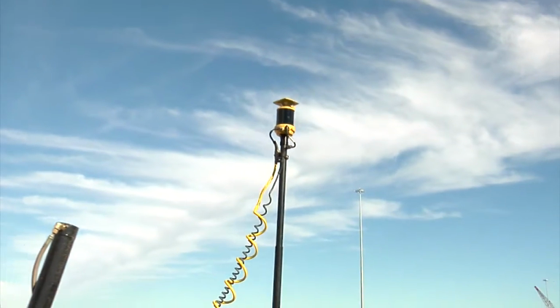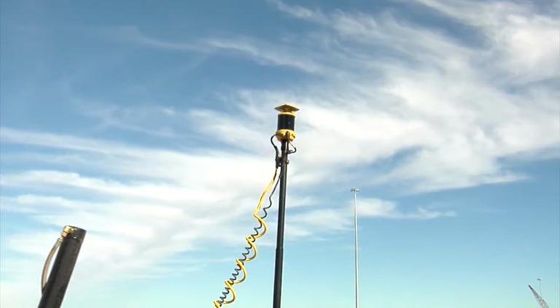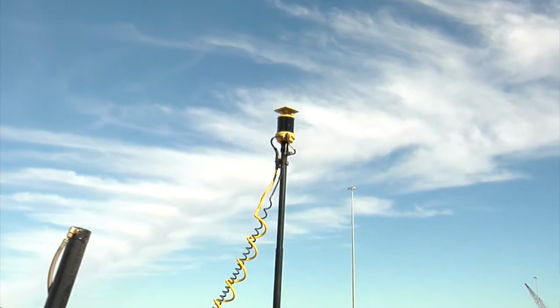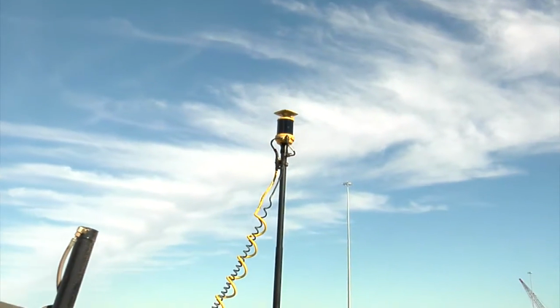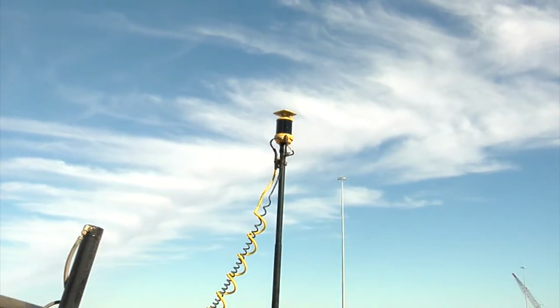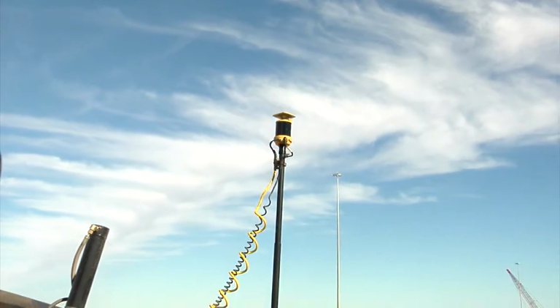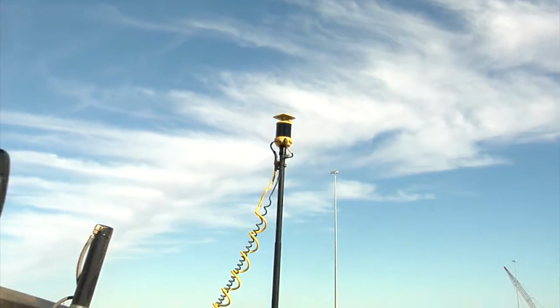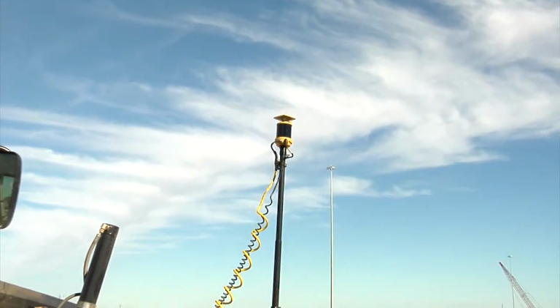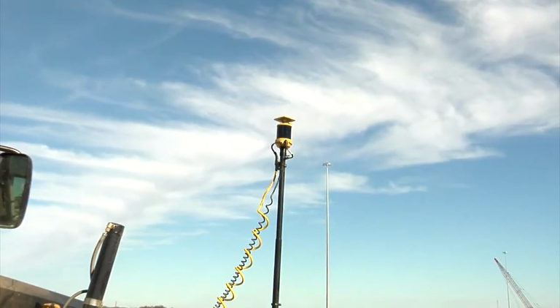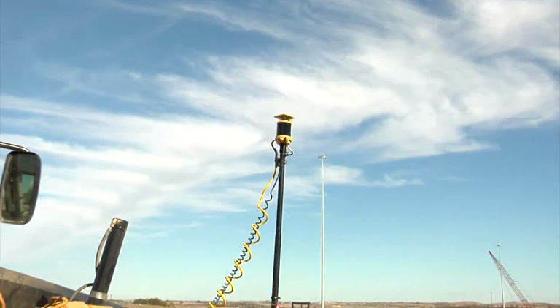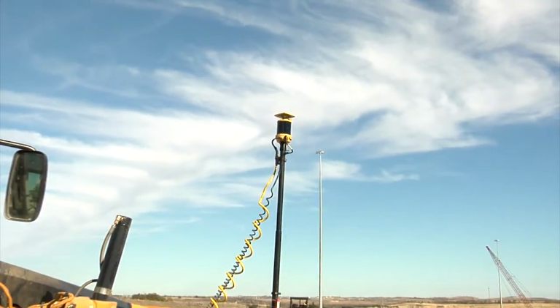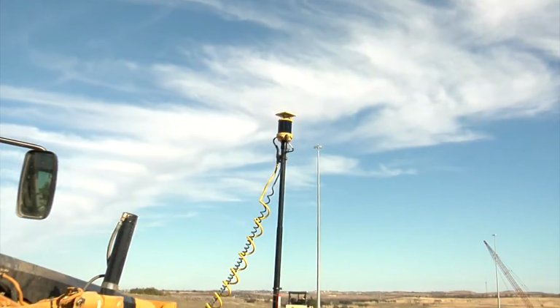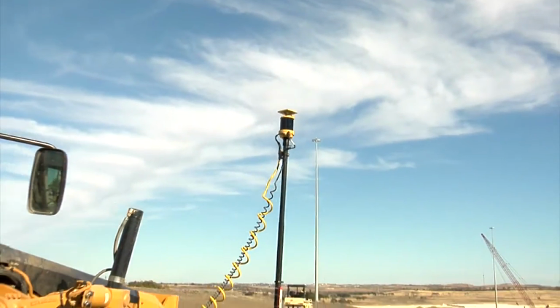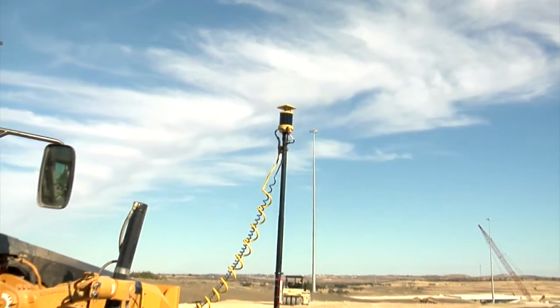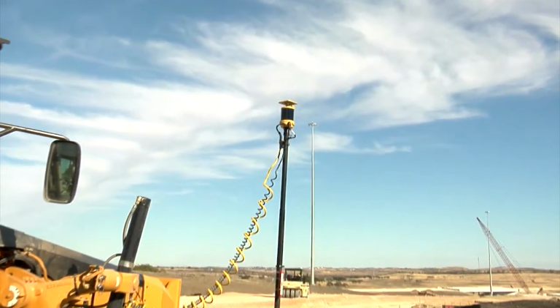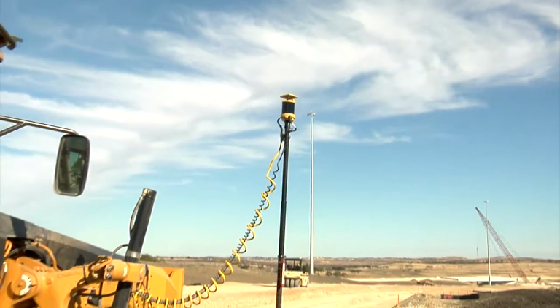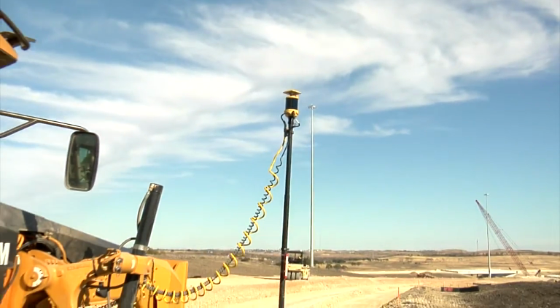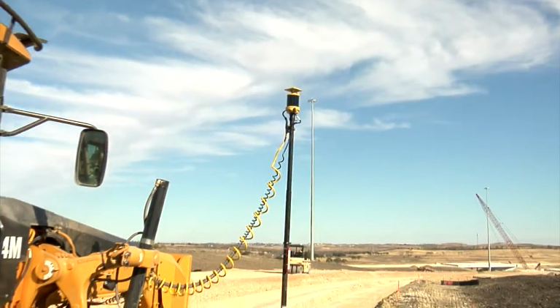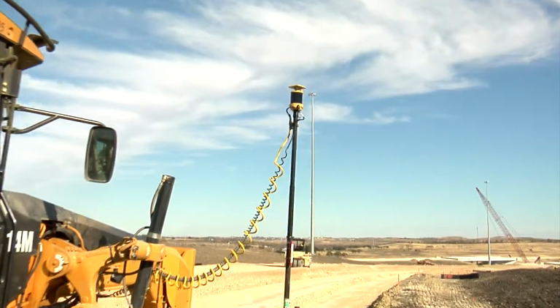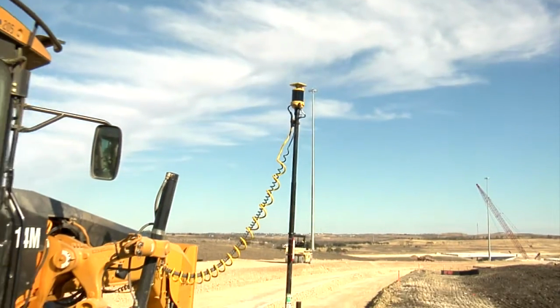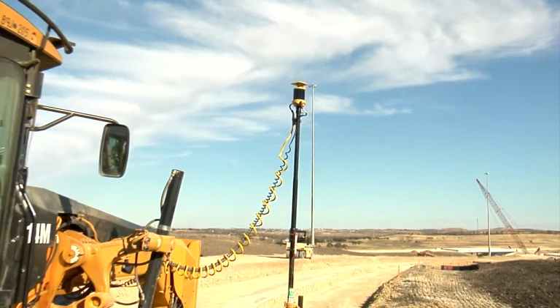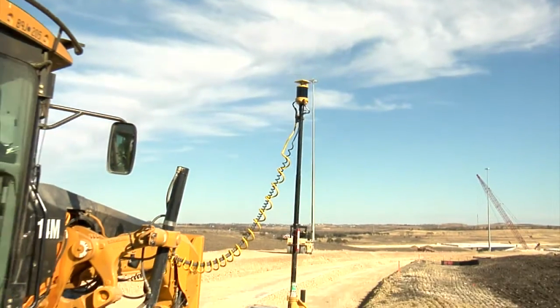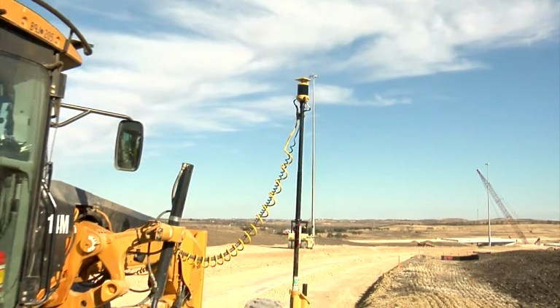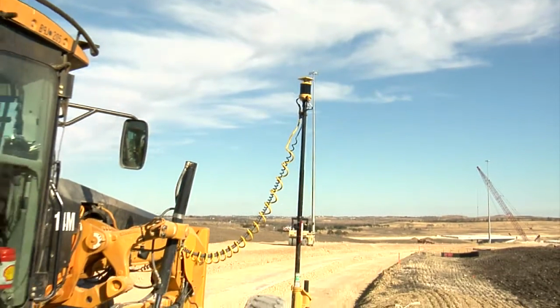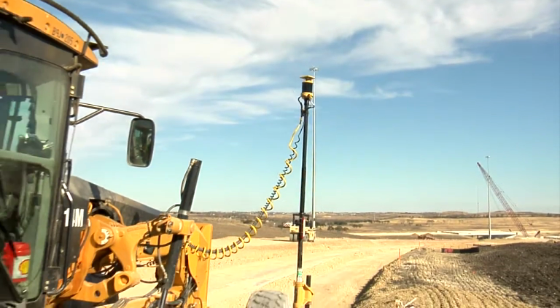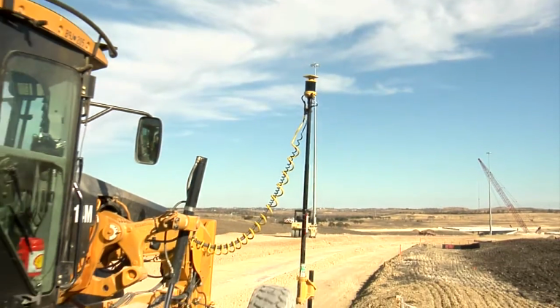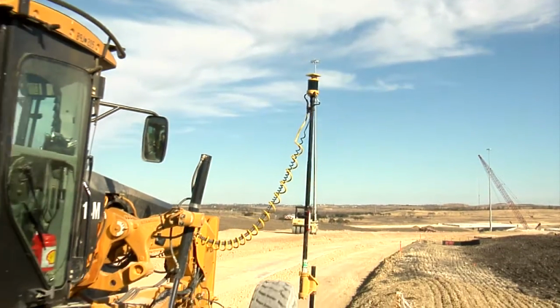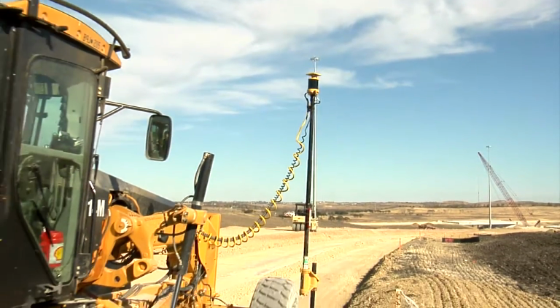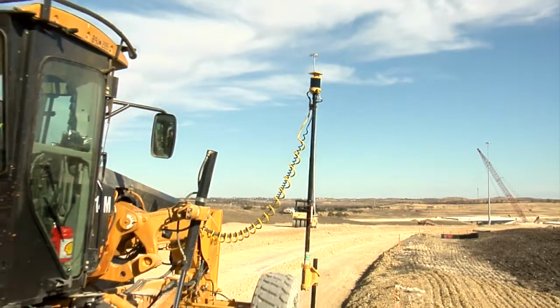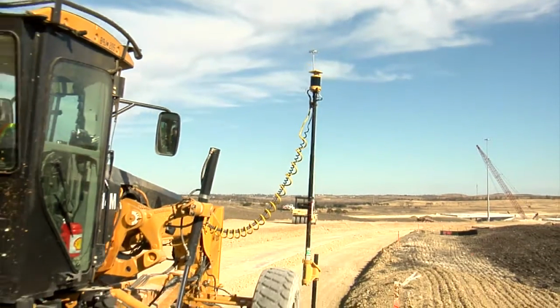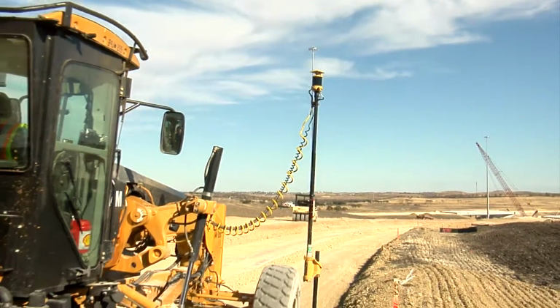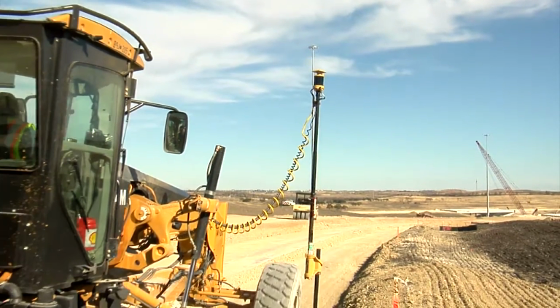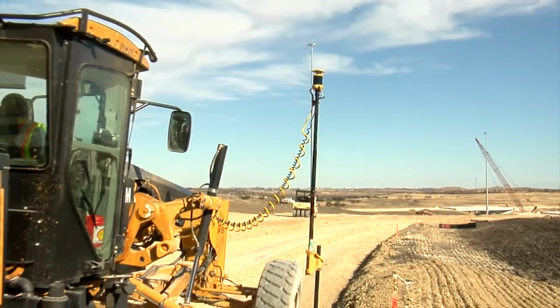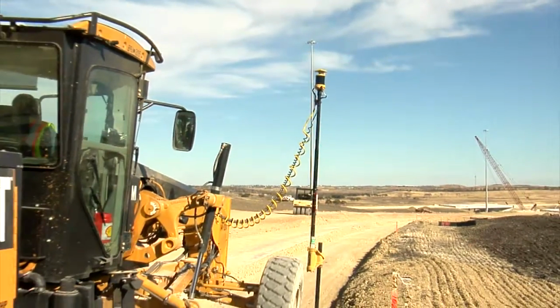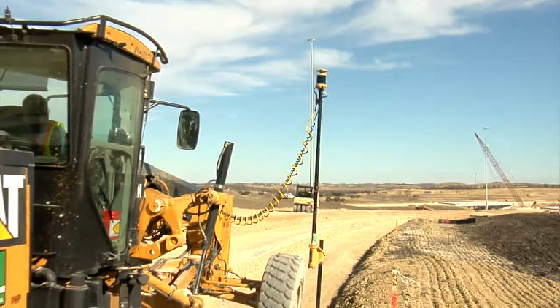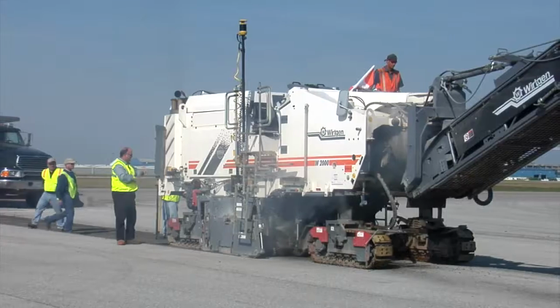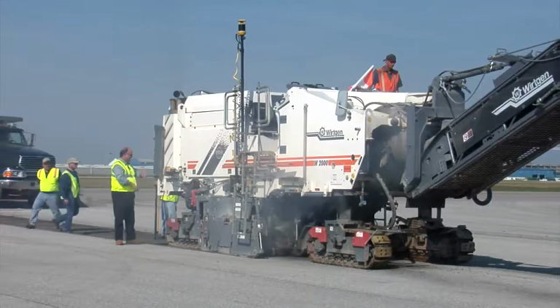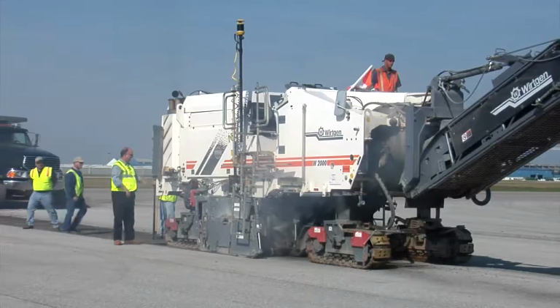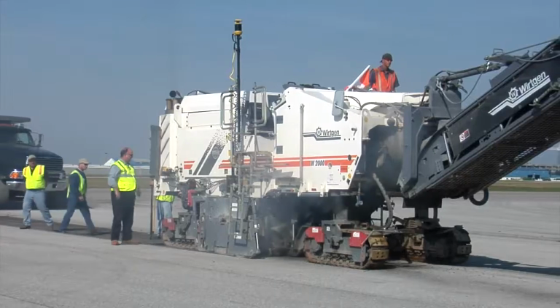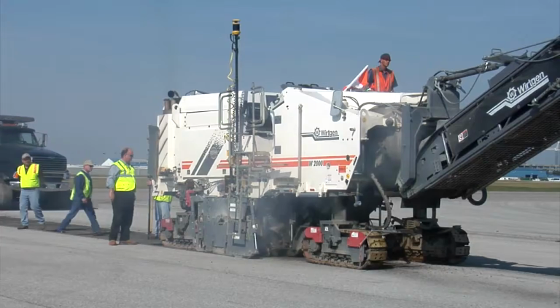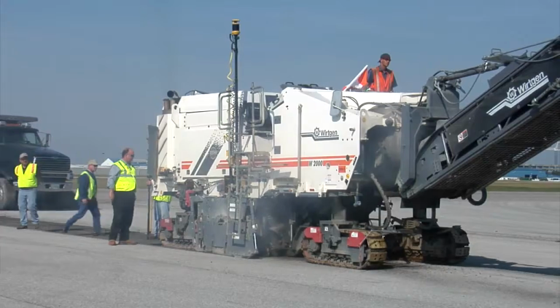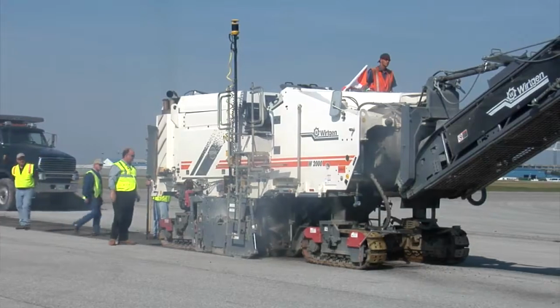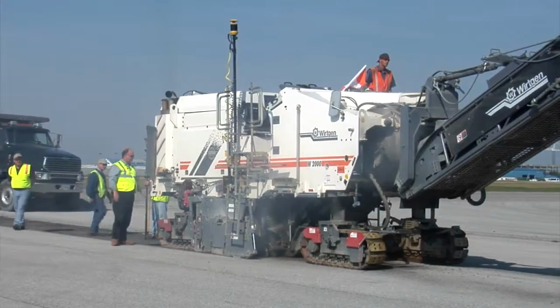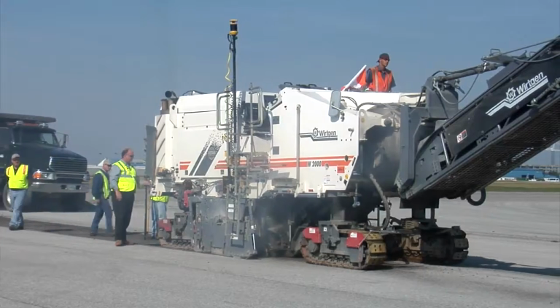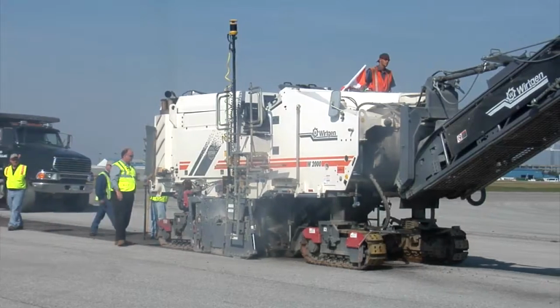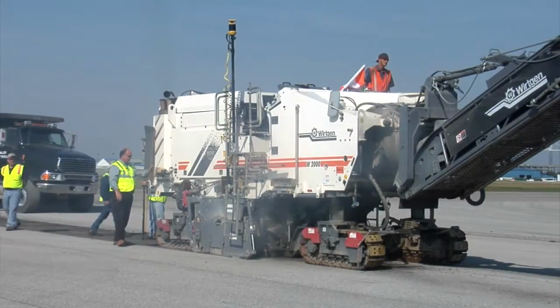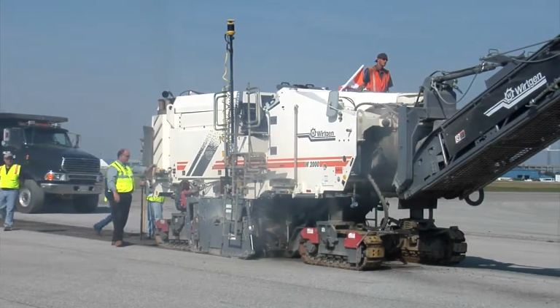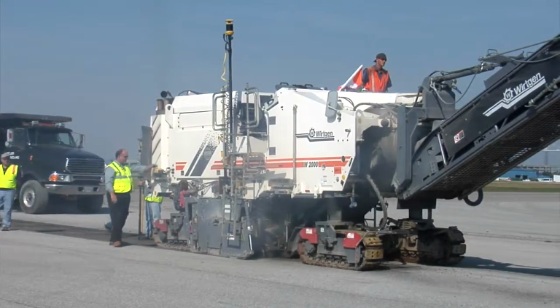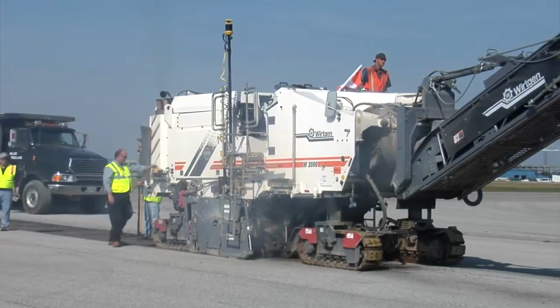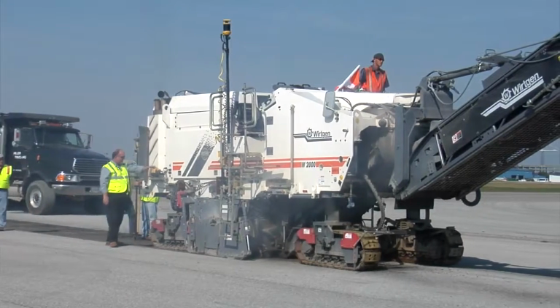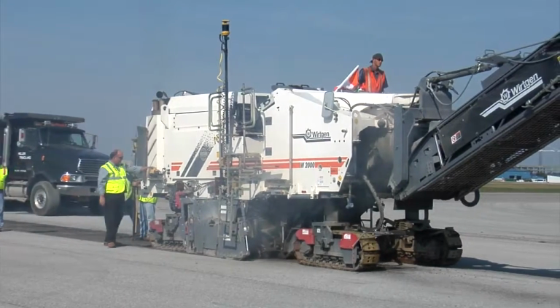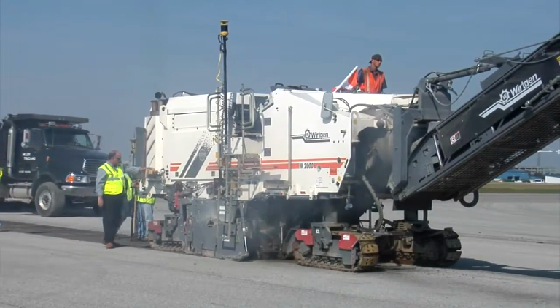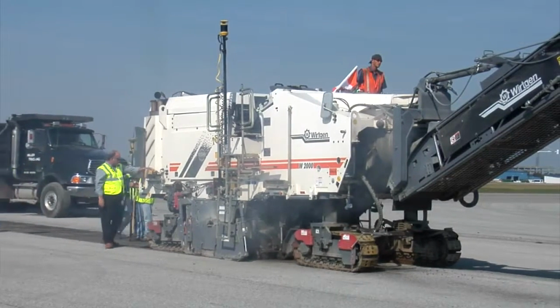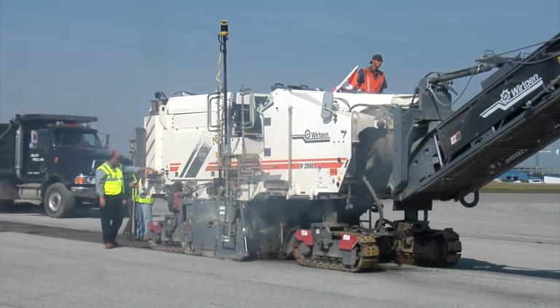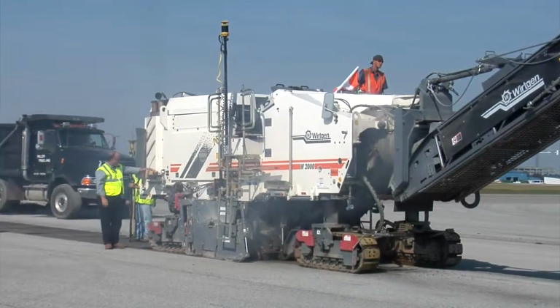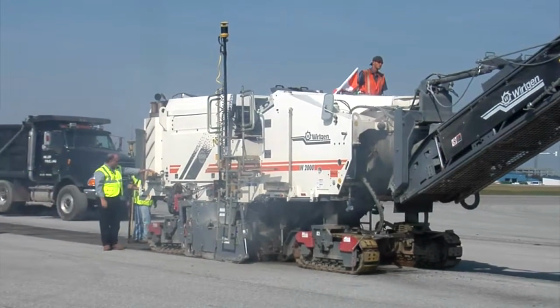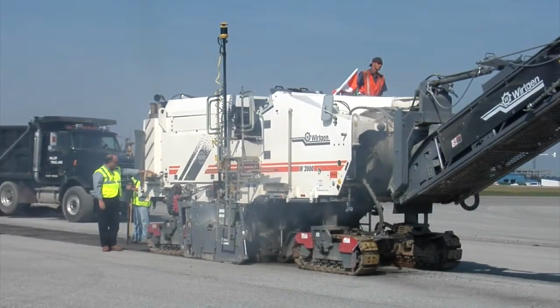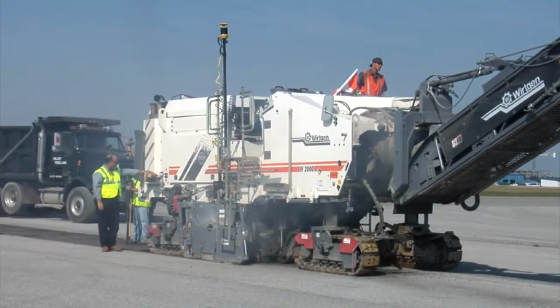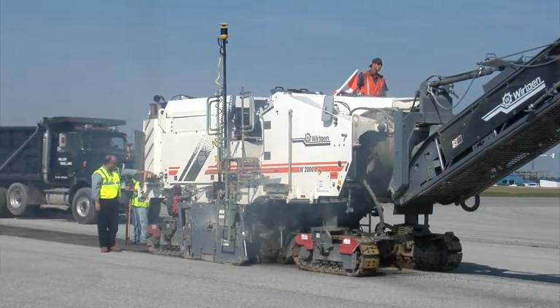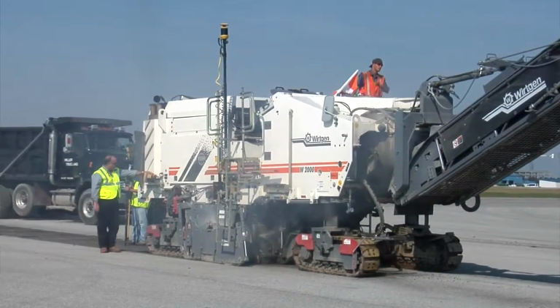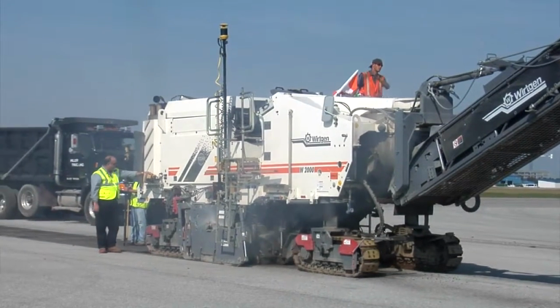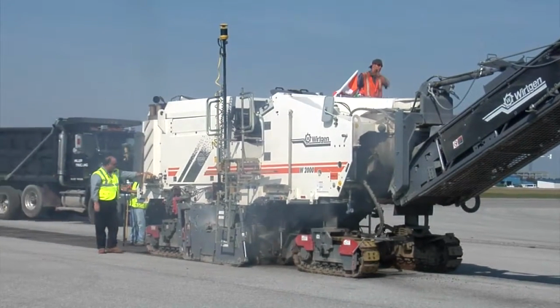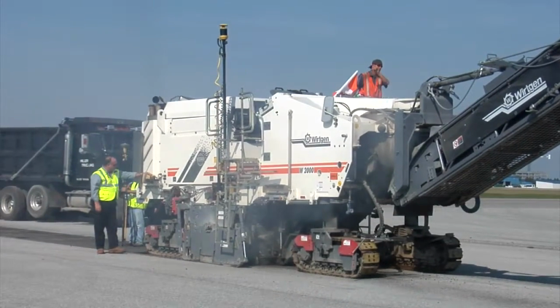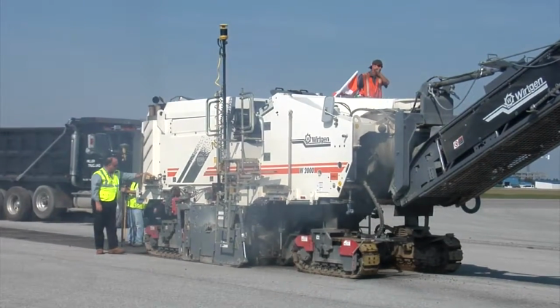No other reference is necessary — no stakes, no string lines, no total stations — and it's all fully automated.